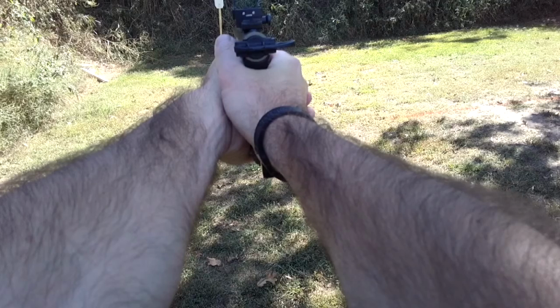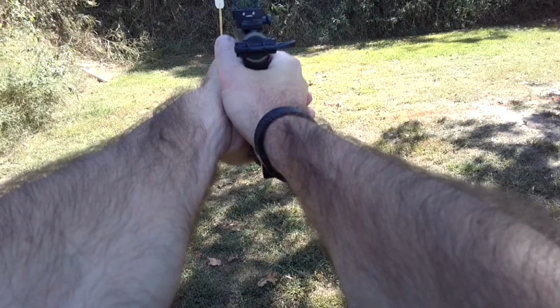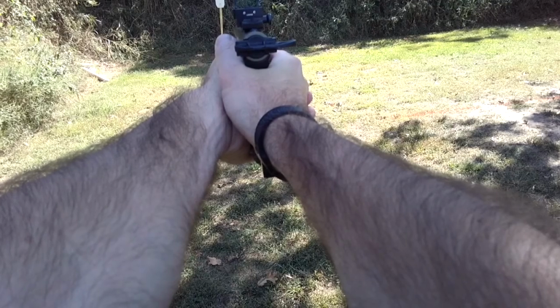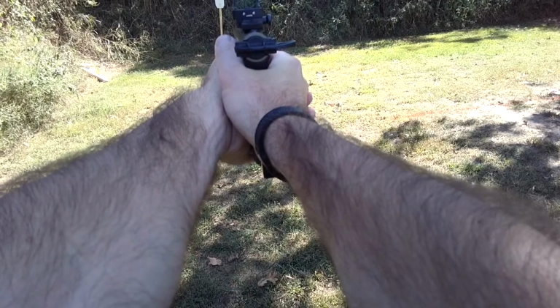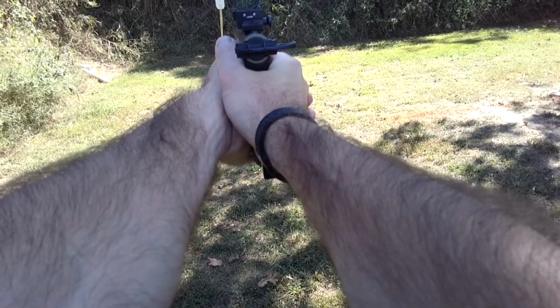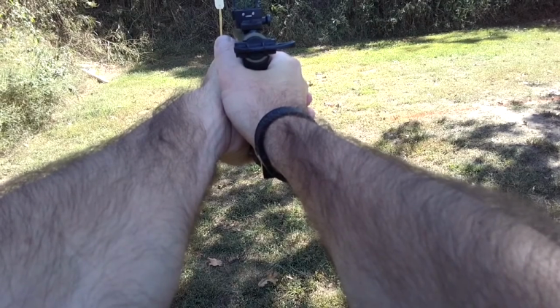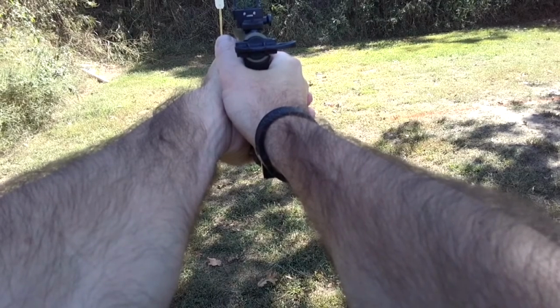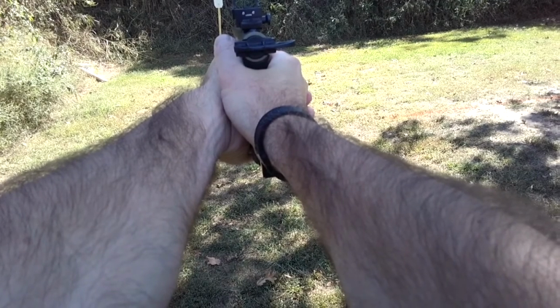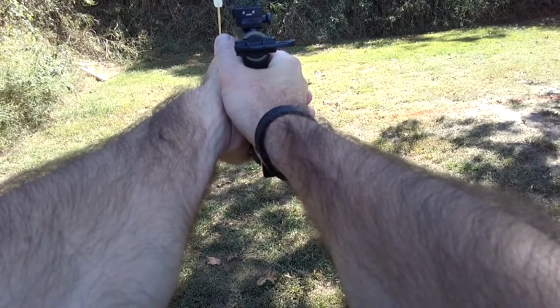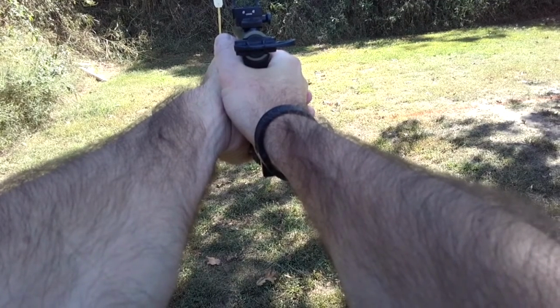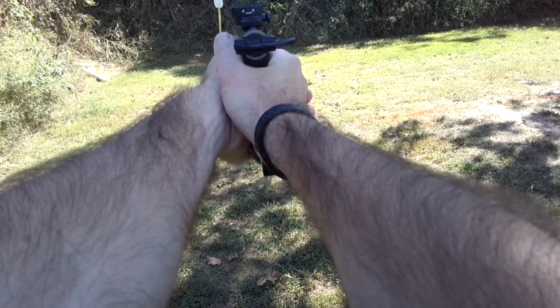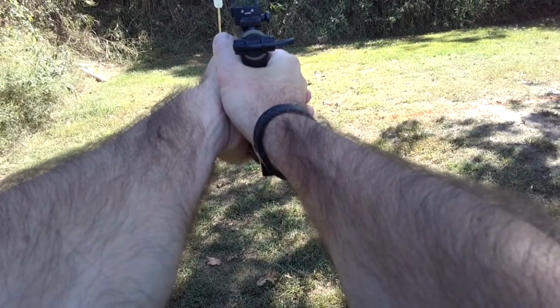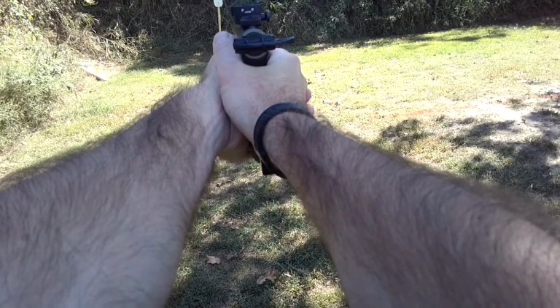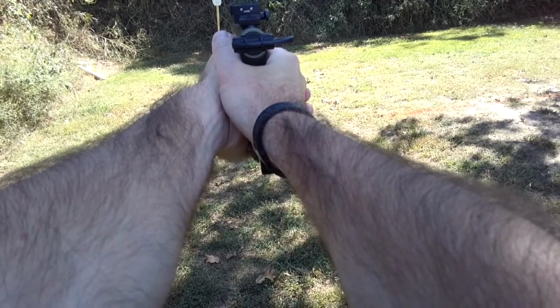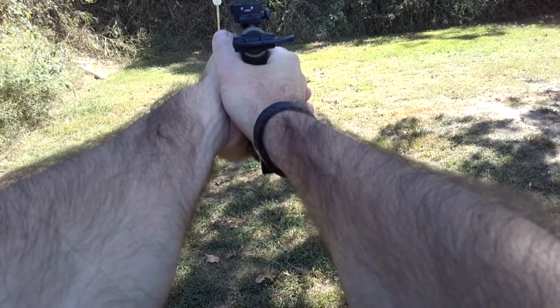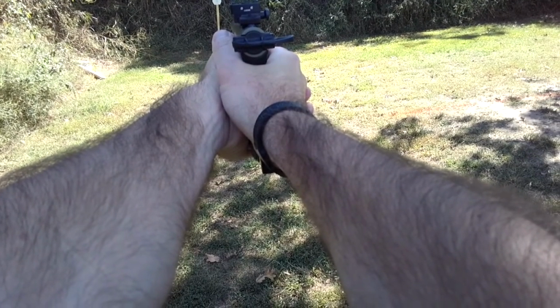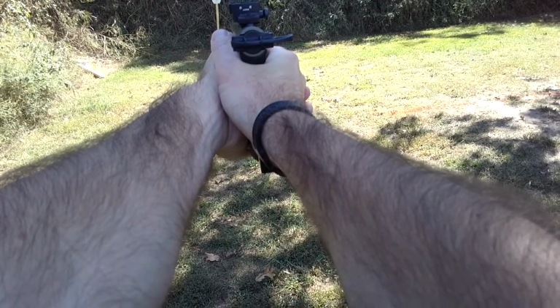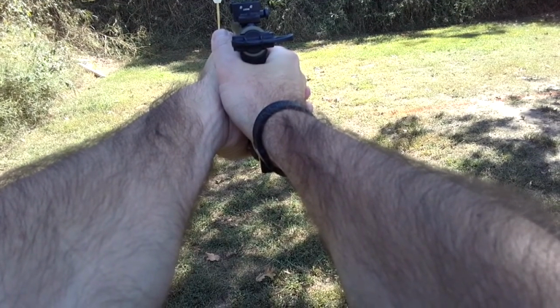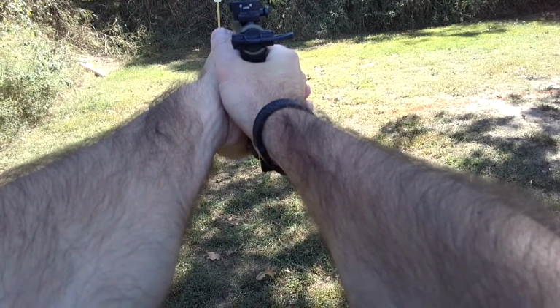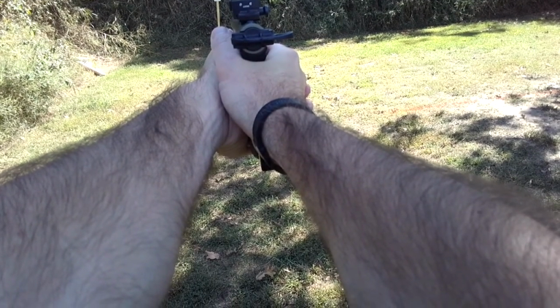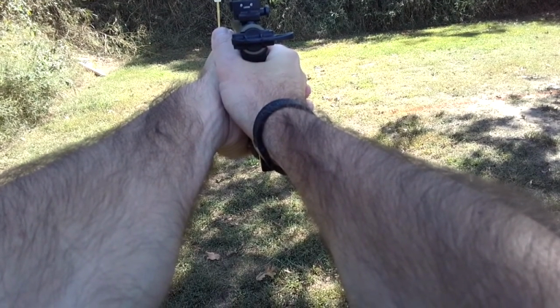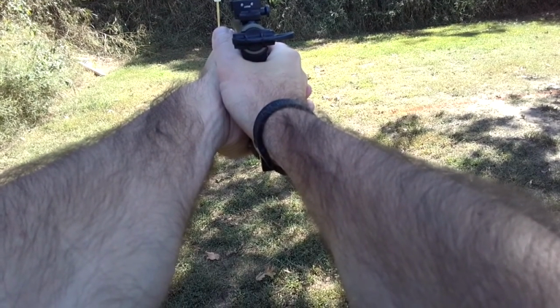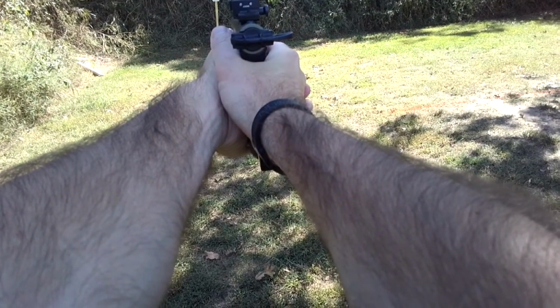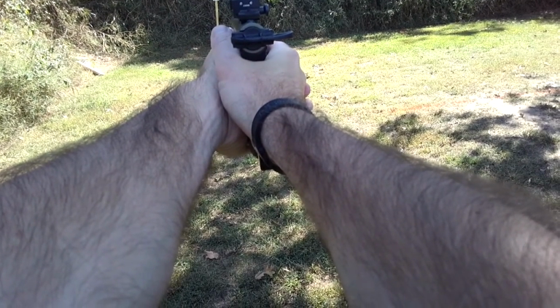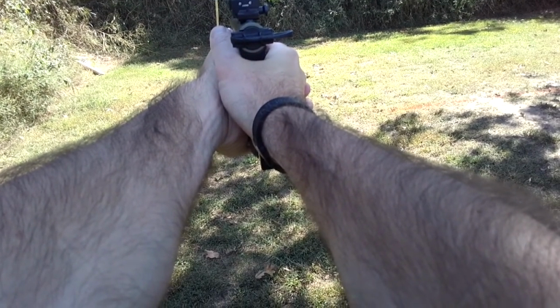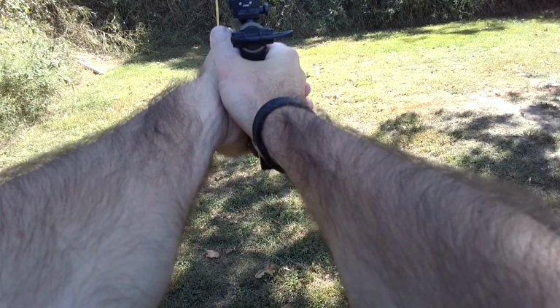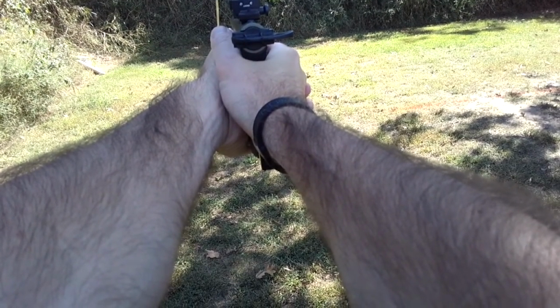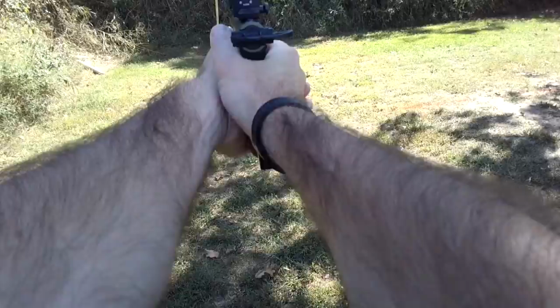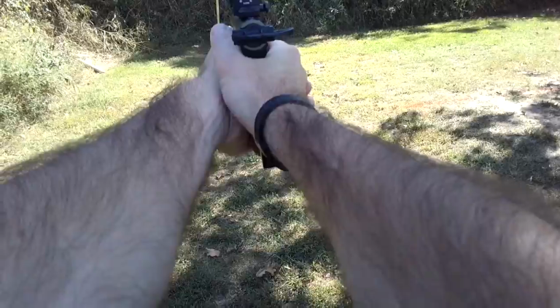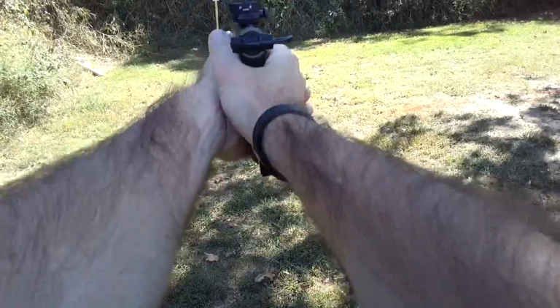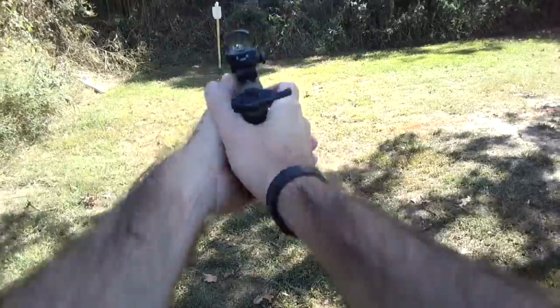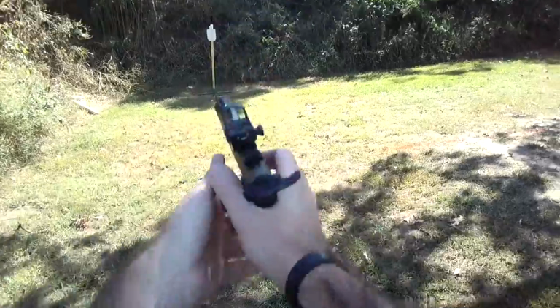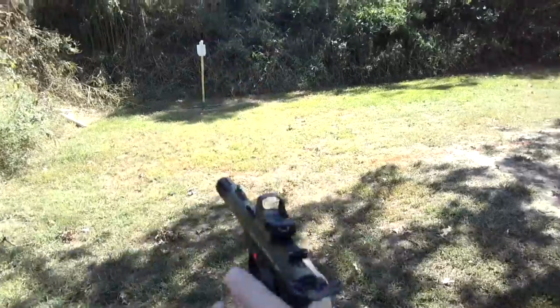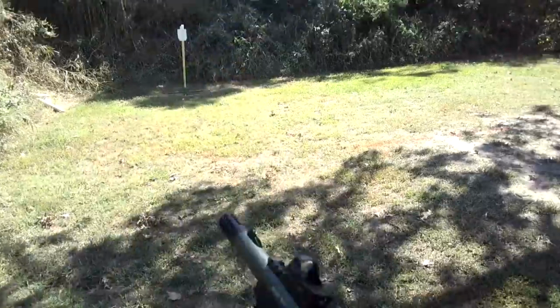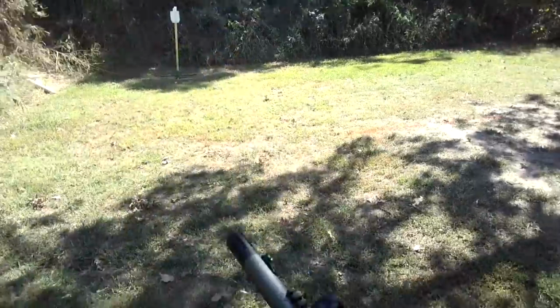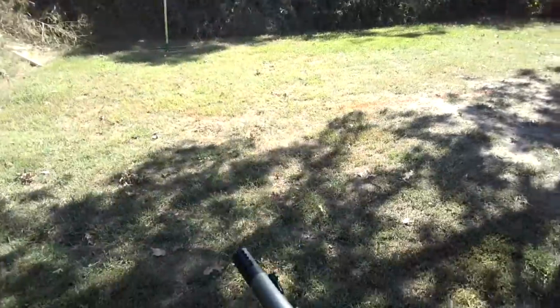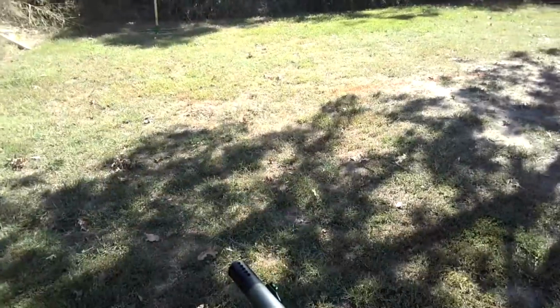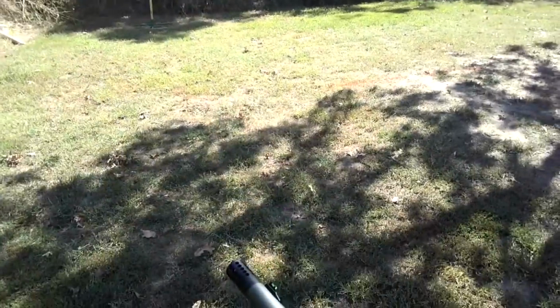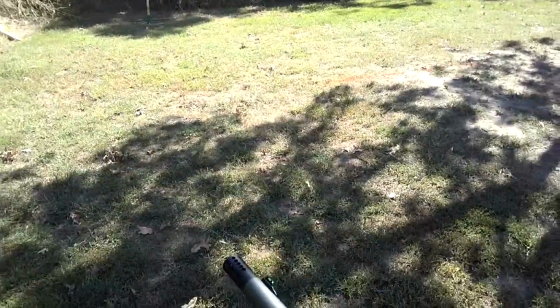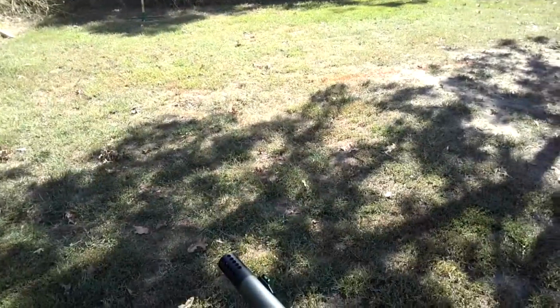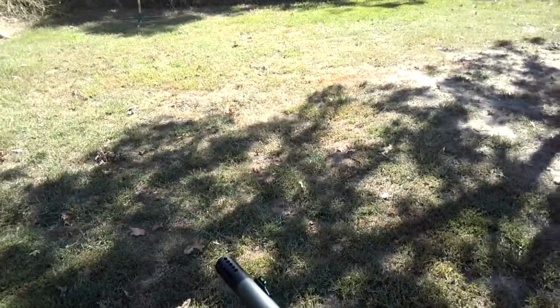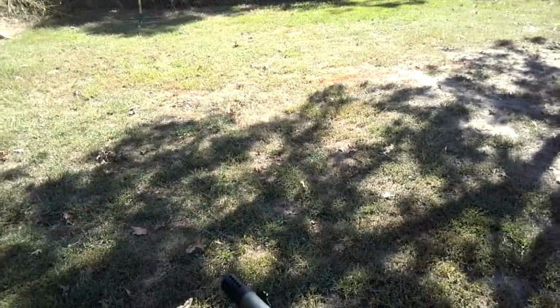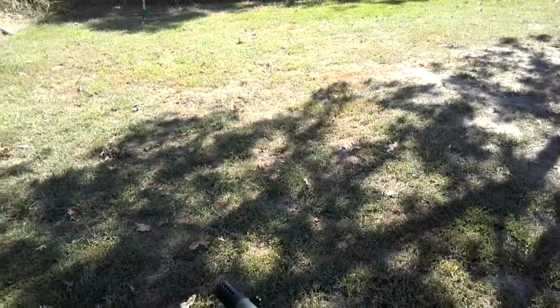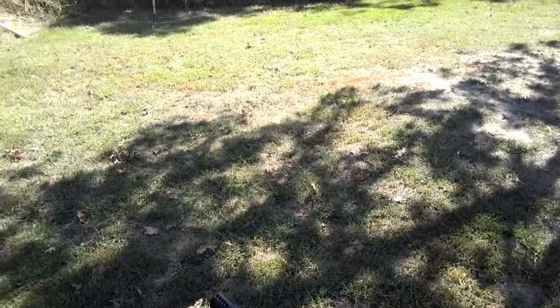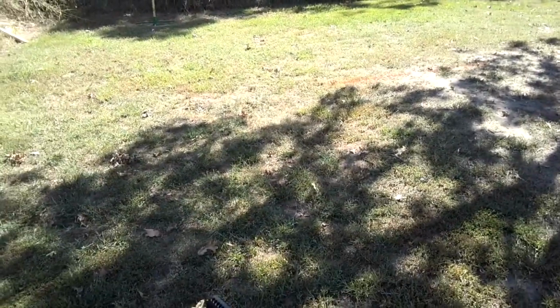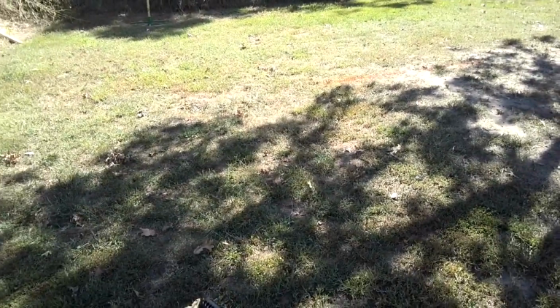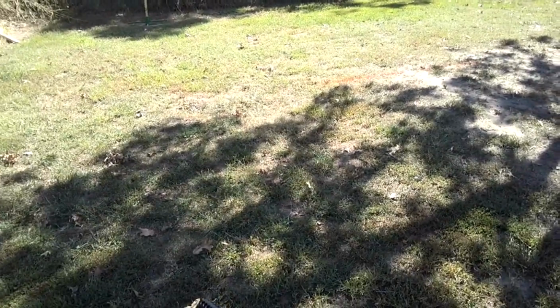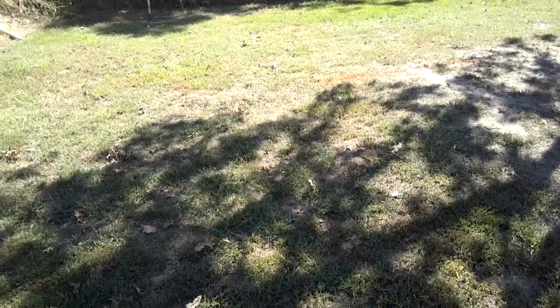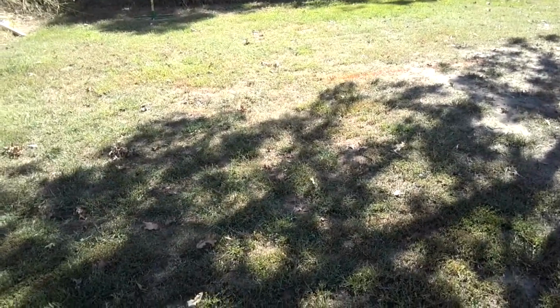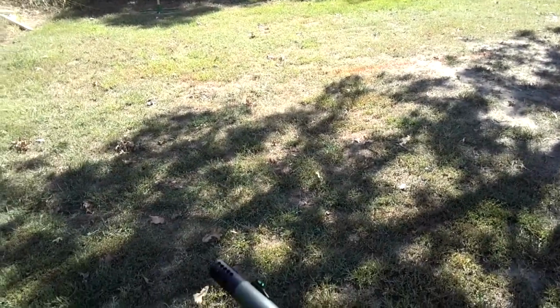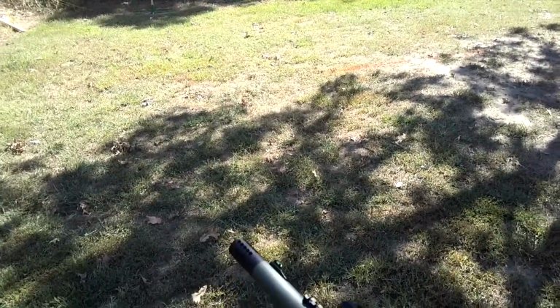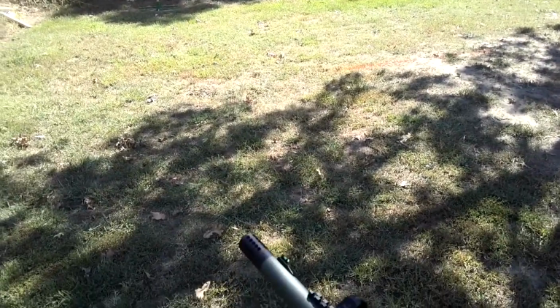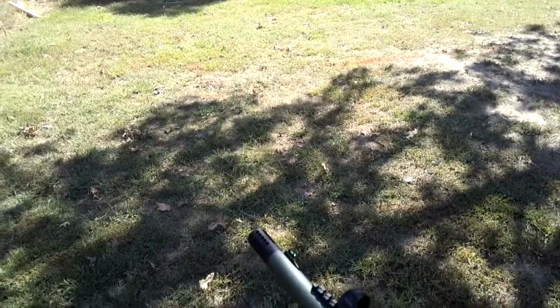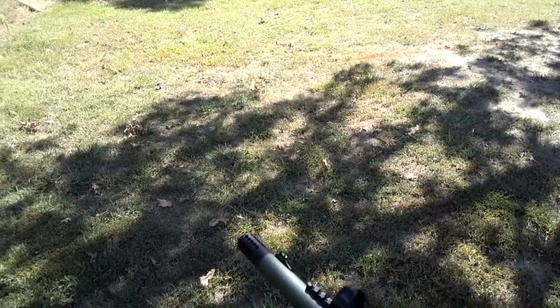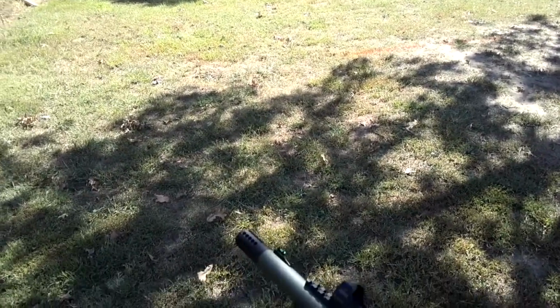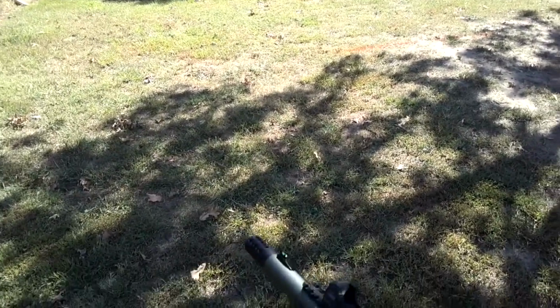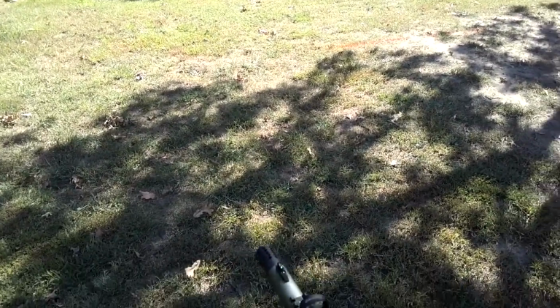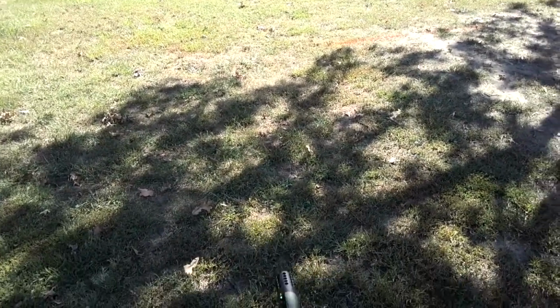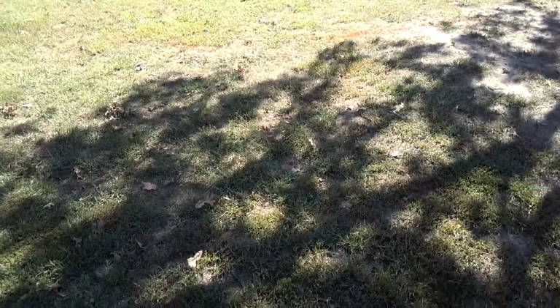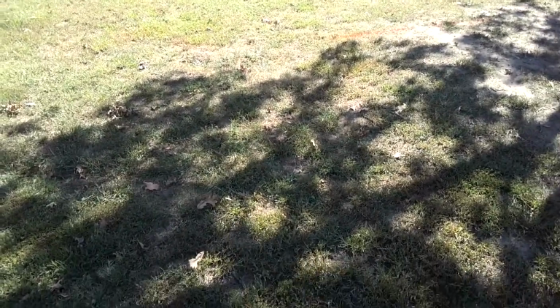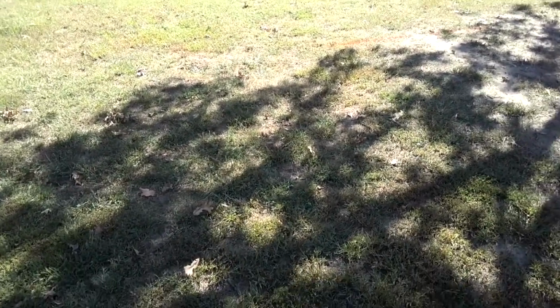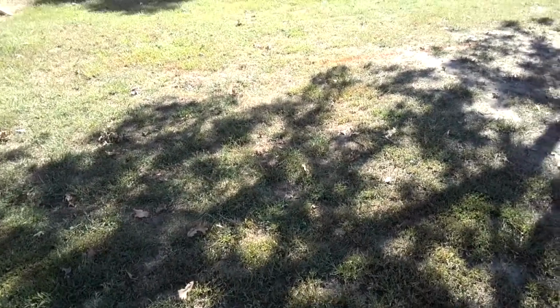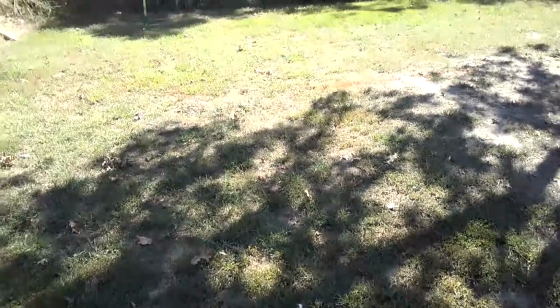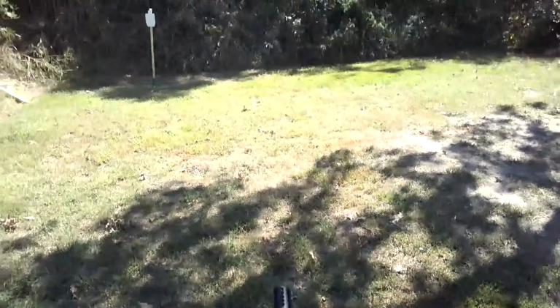The danger with these triggers is if you over-adjust or remove too much pre-travel, the trigger will not reset when the bolt cycles.